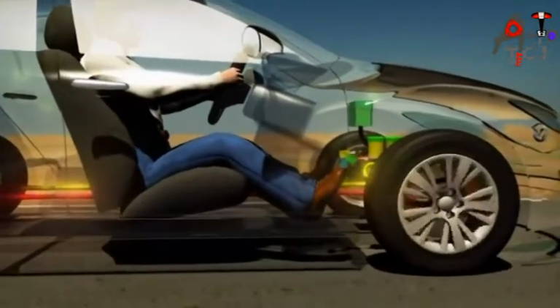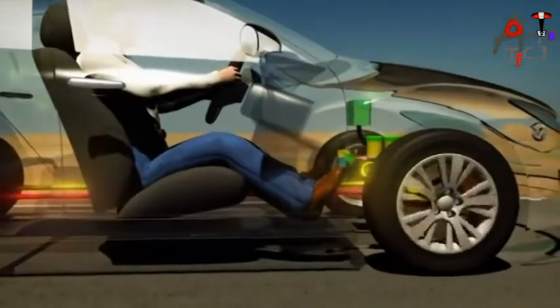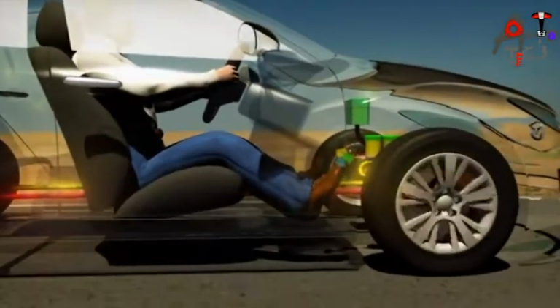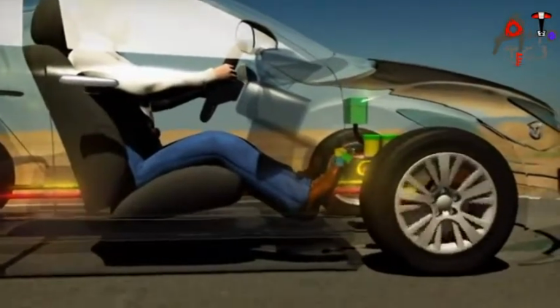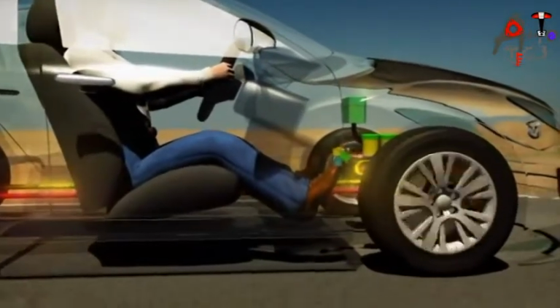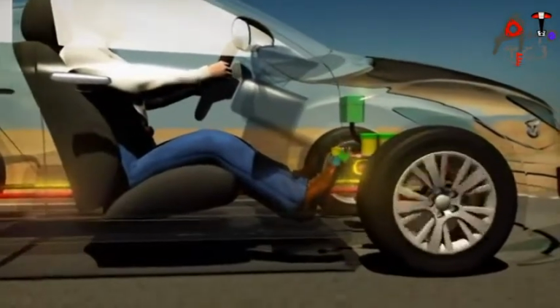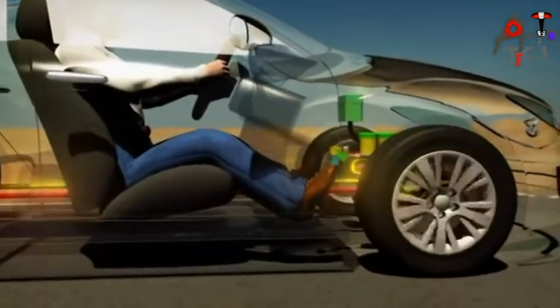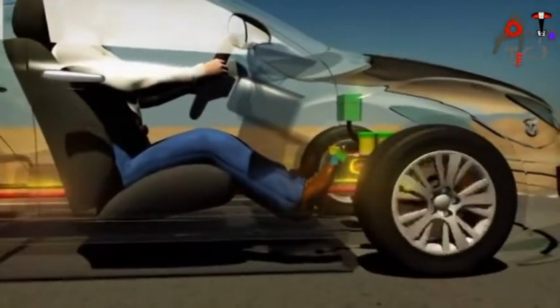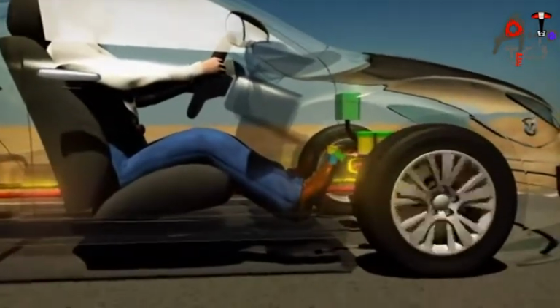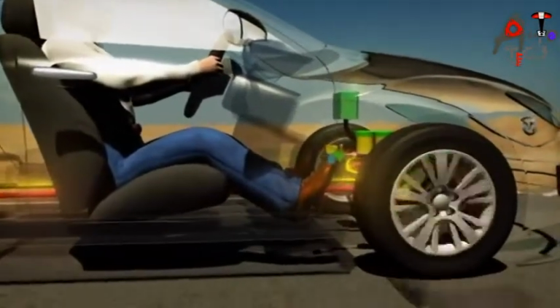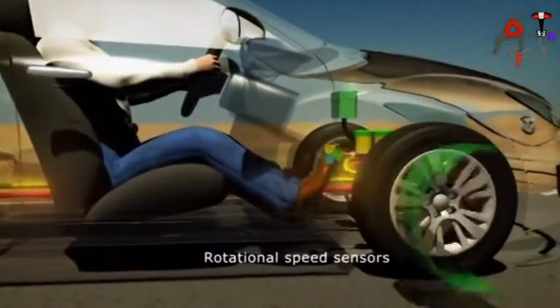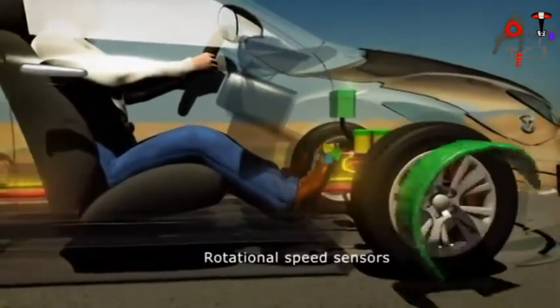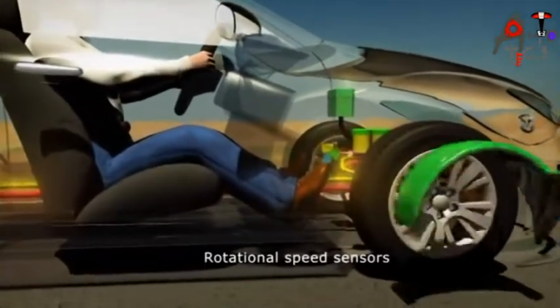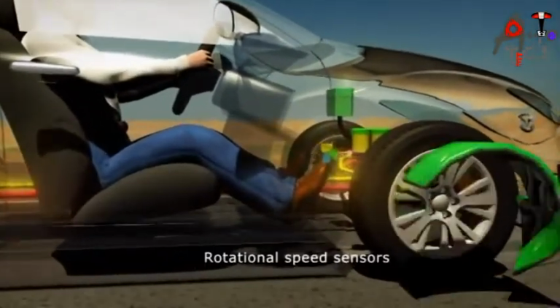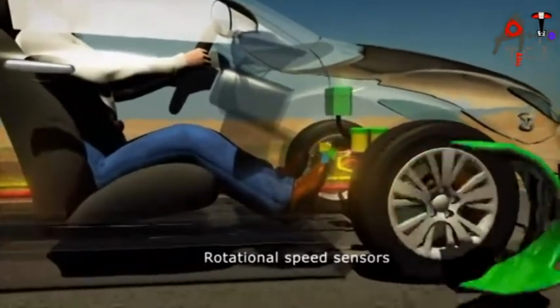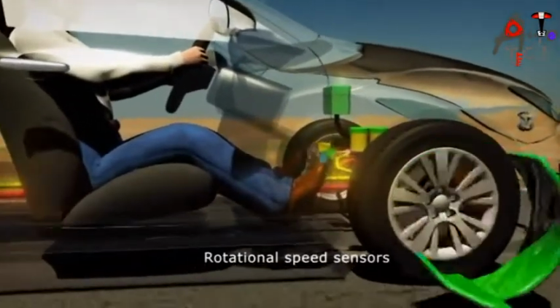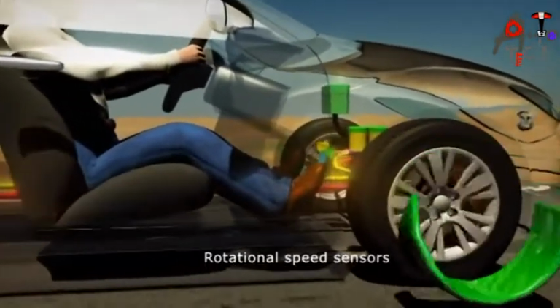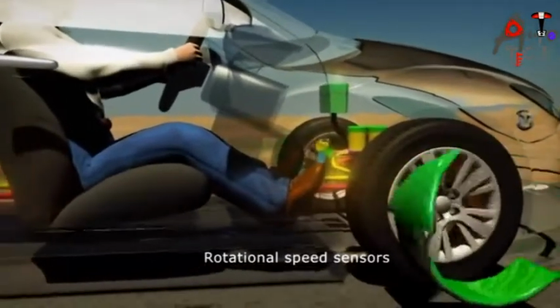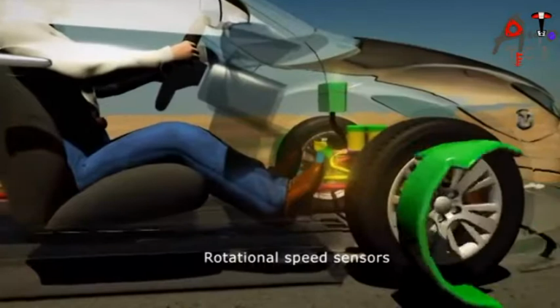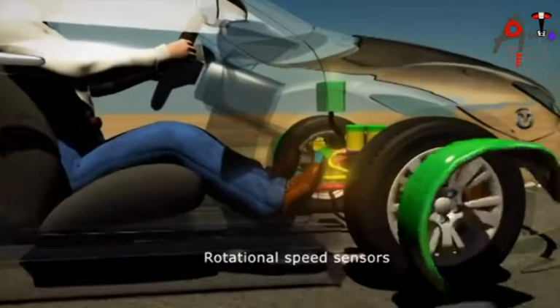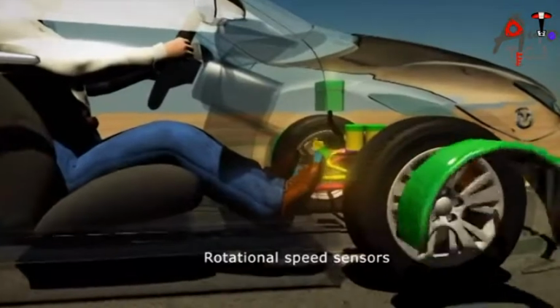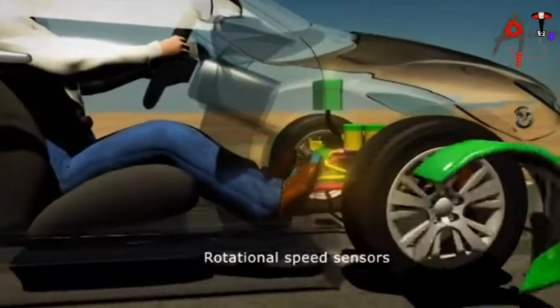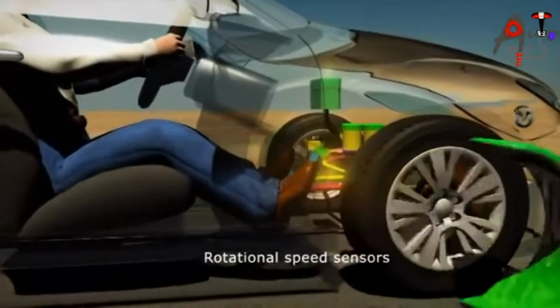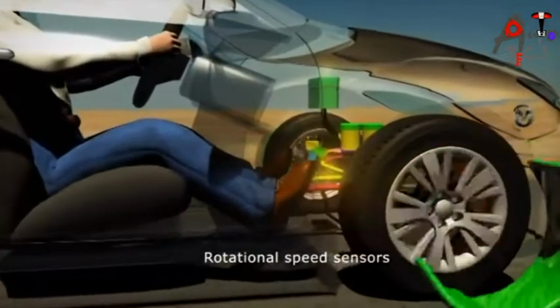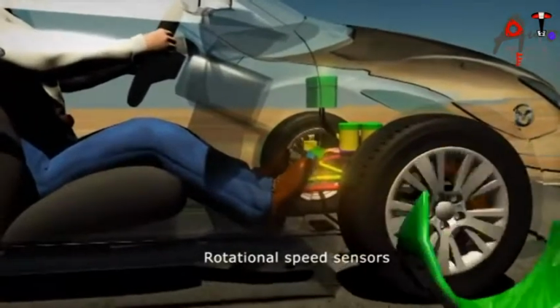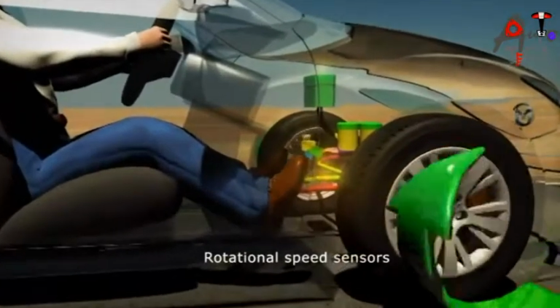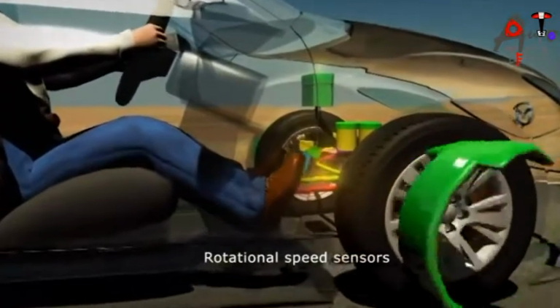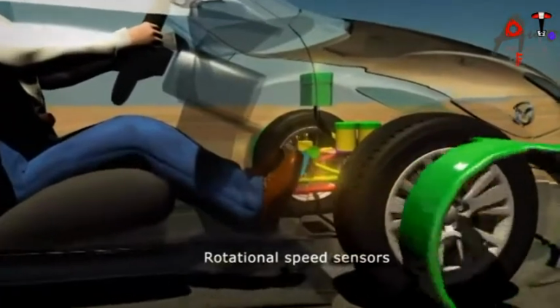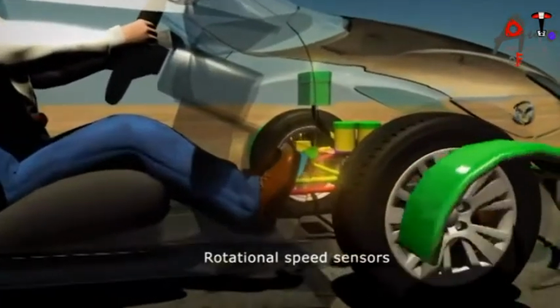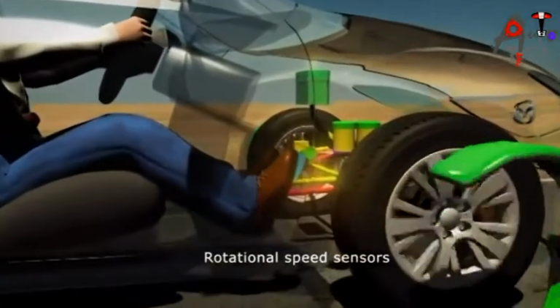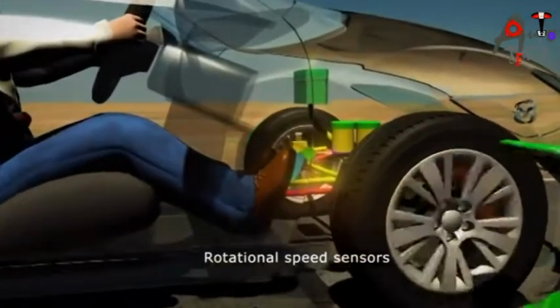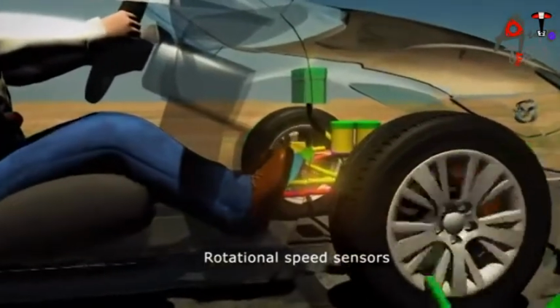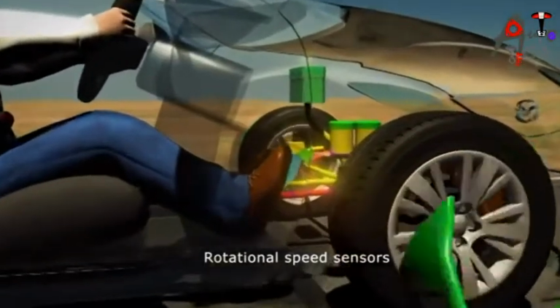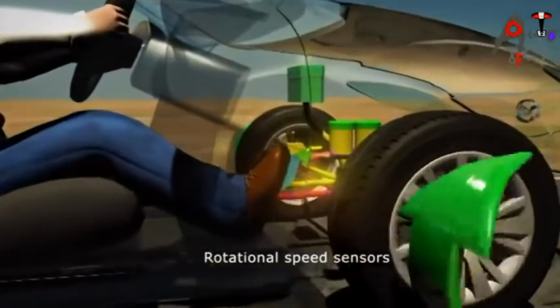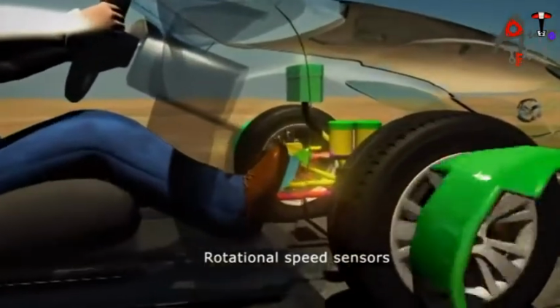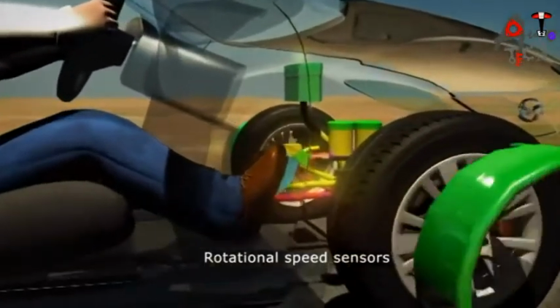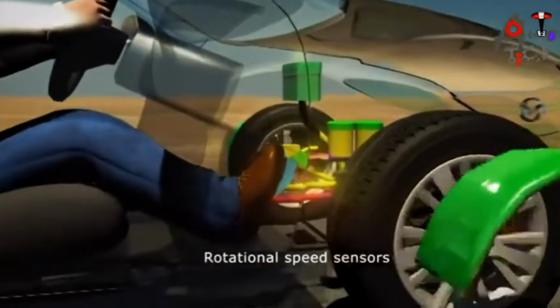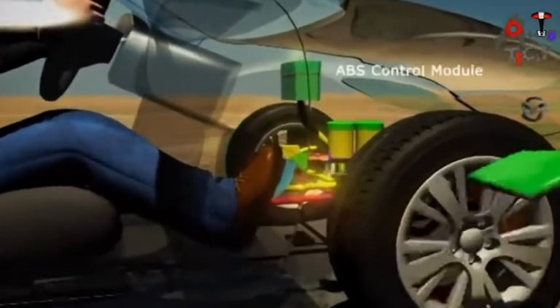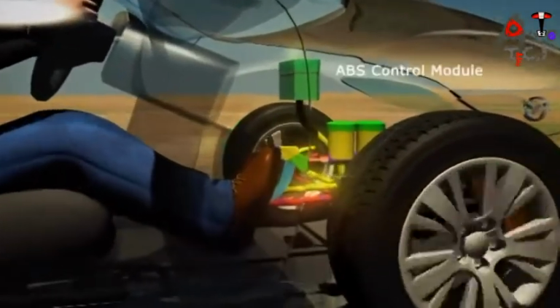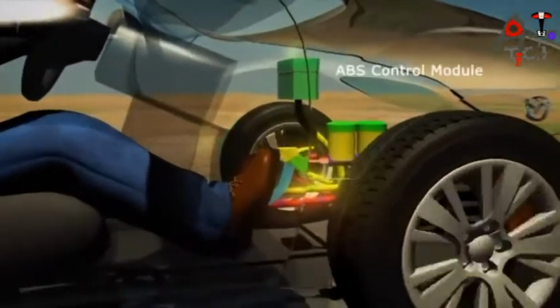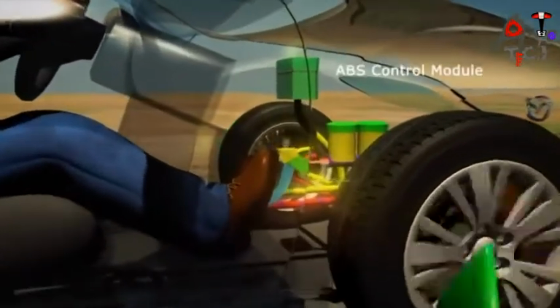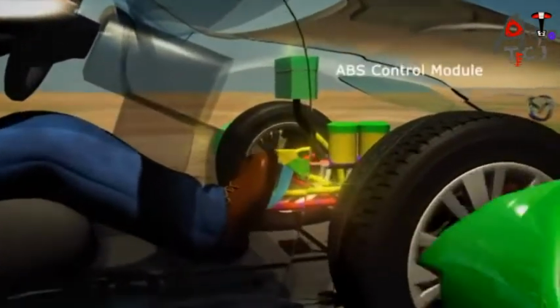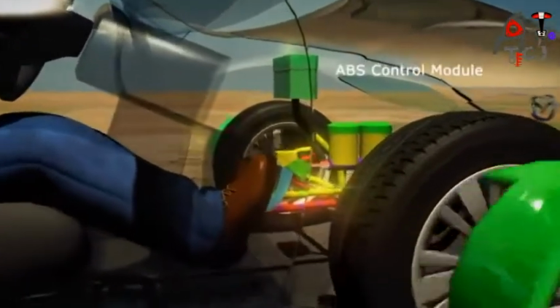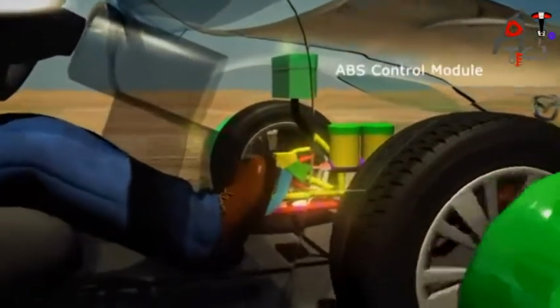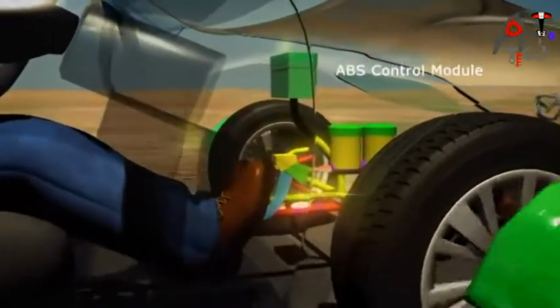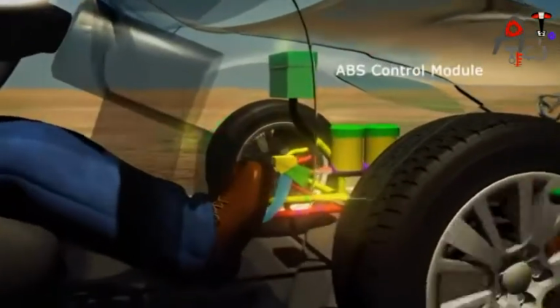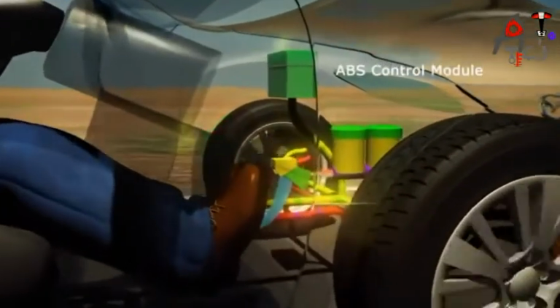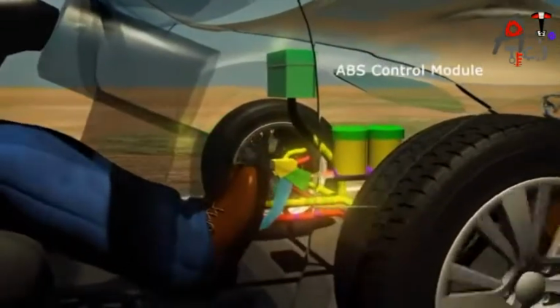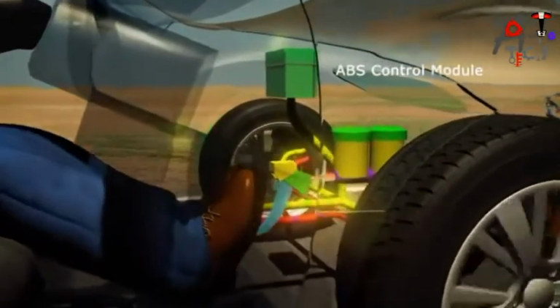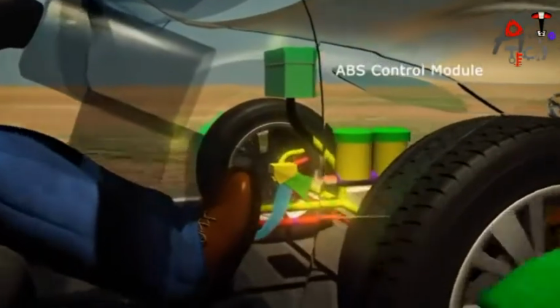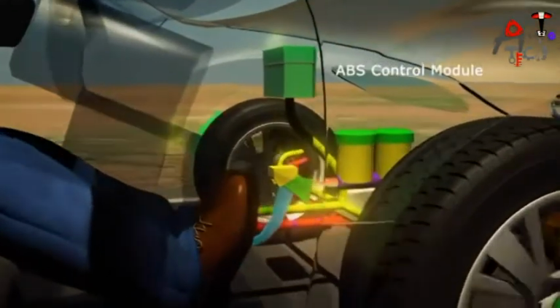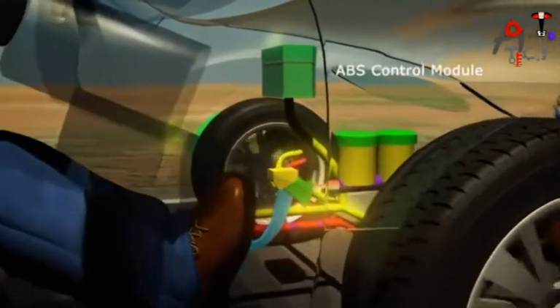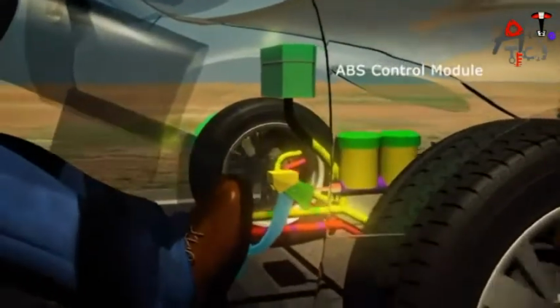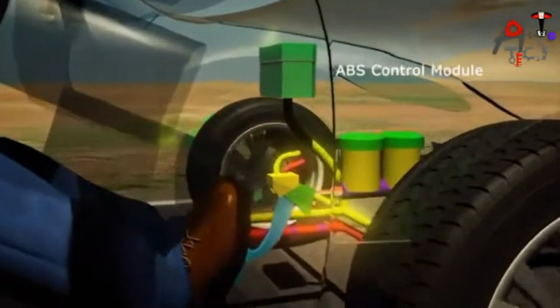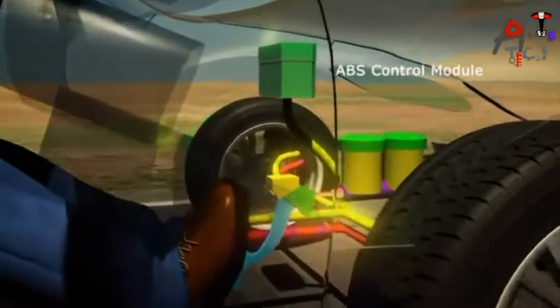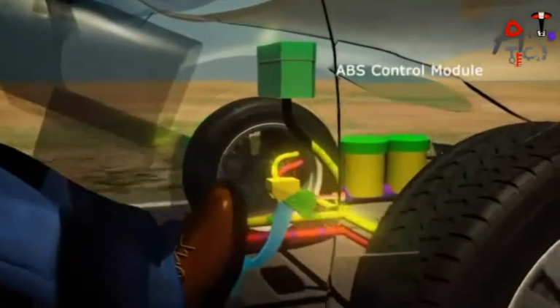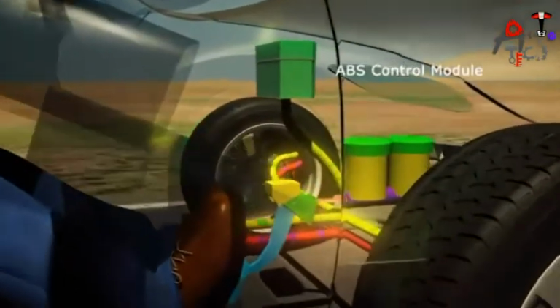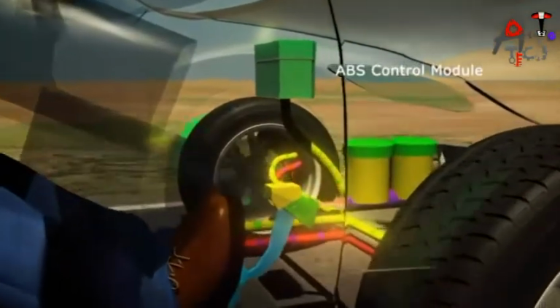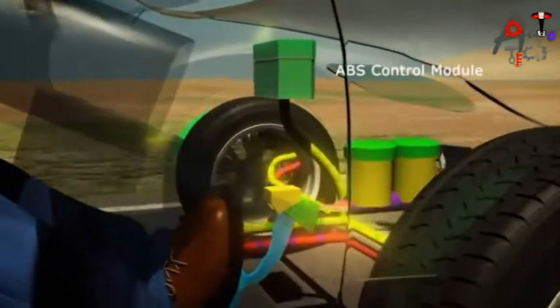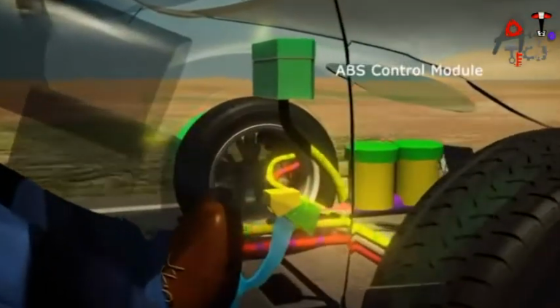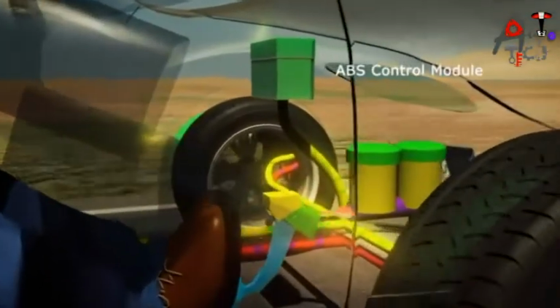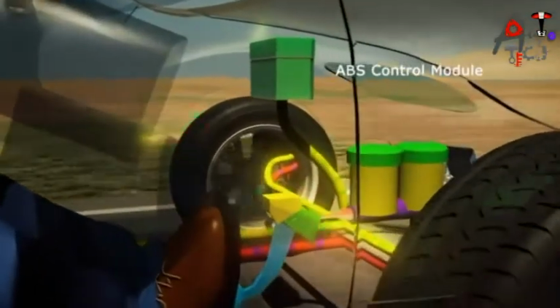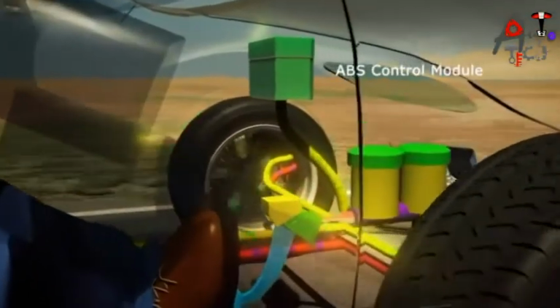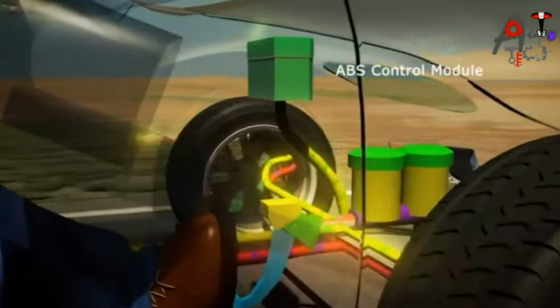So, how does it work? Sensors on each wheel constantly measure their rotational speed.